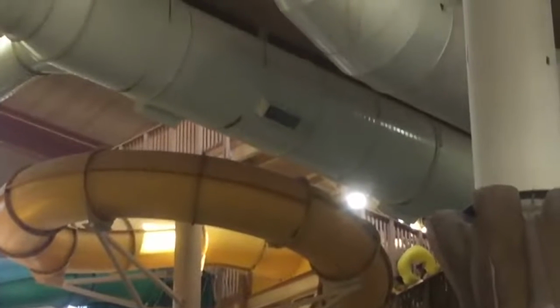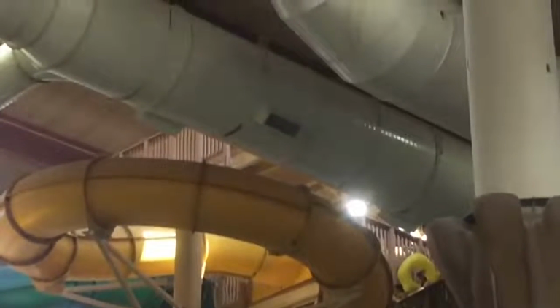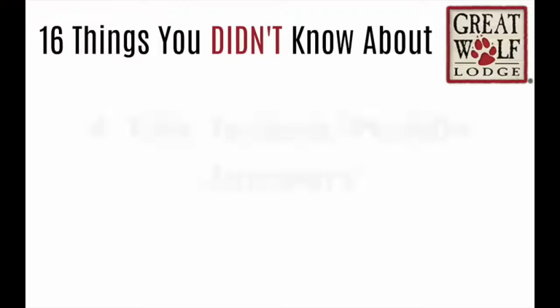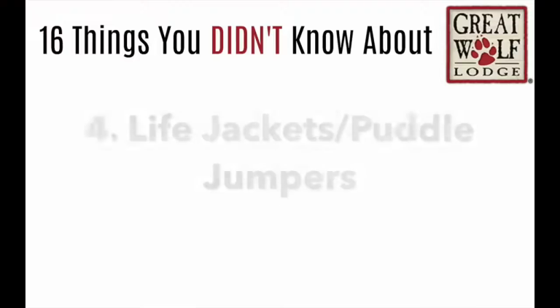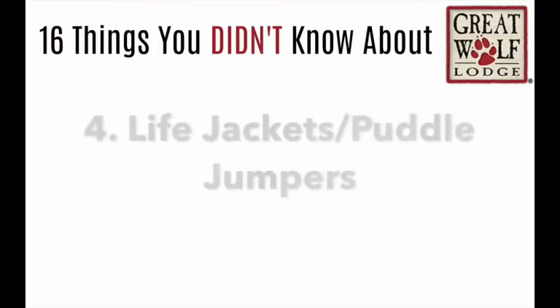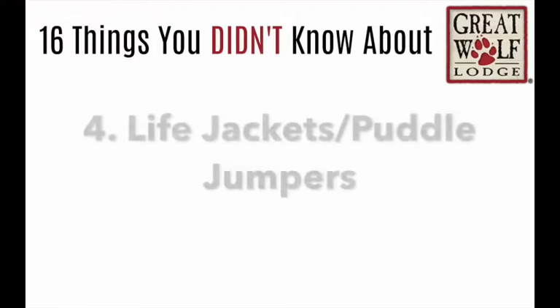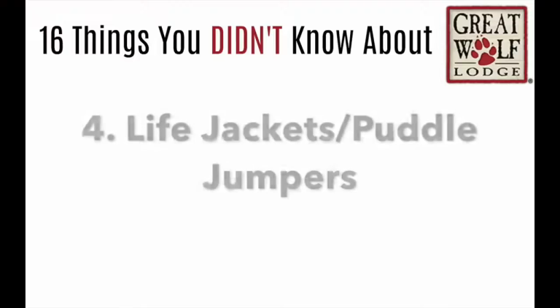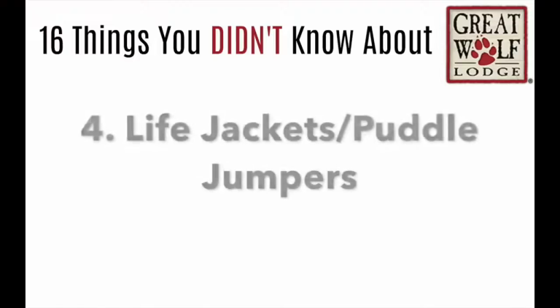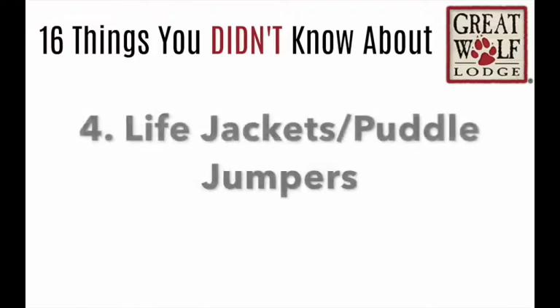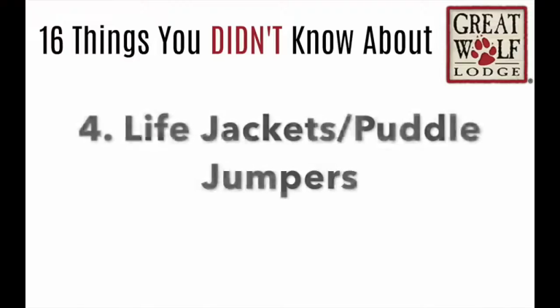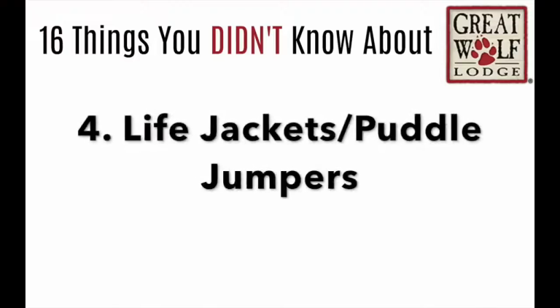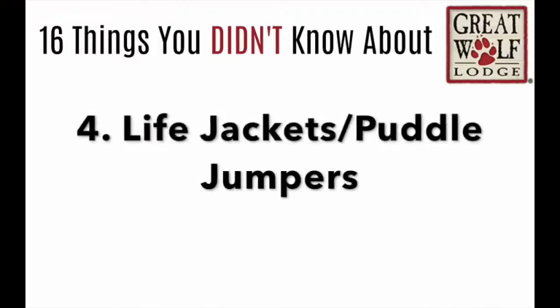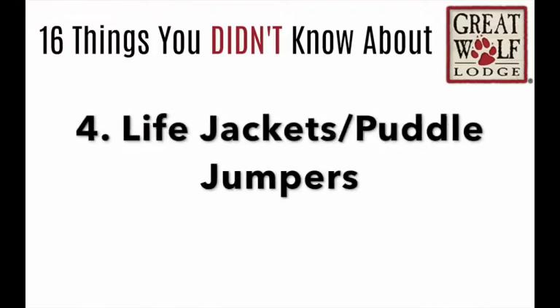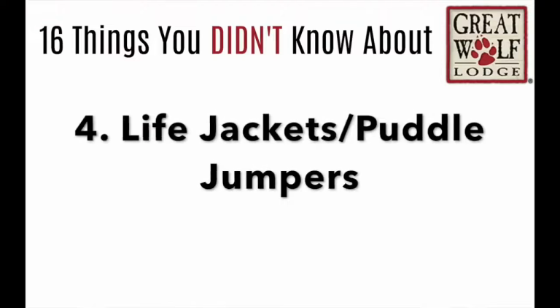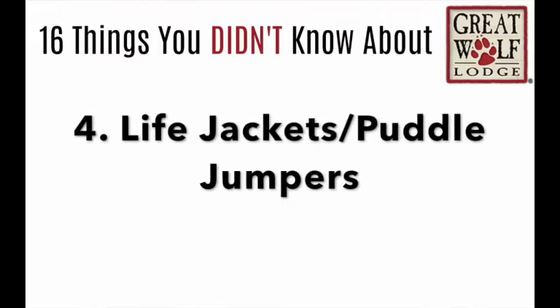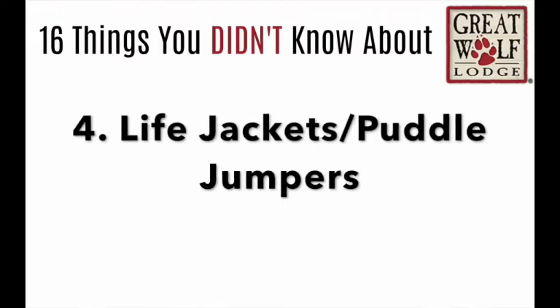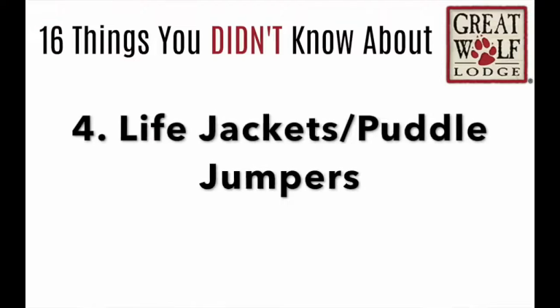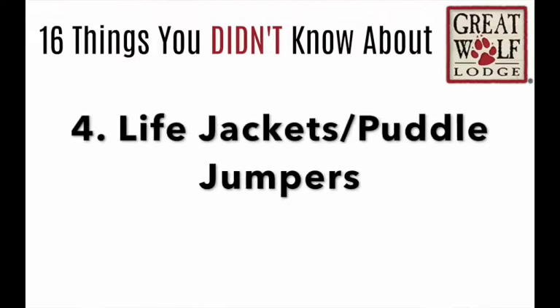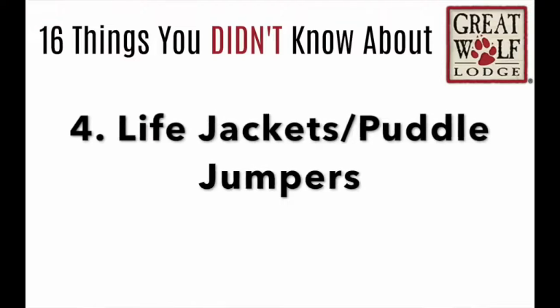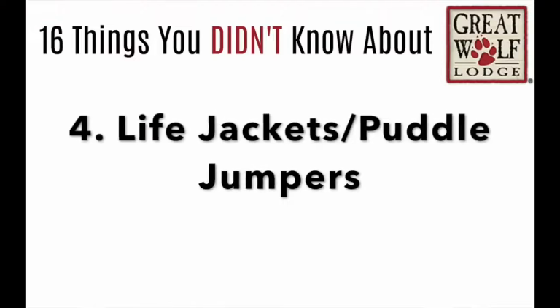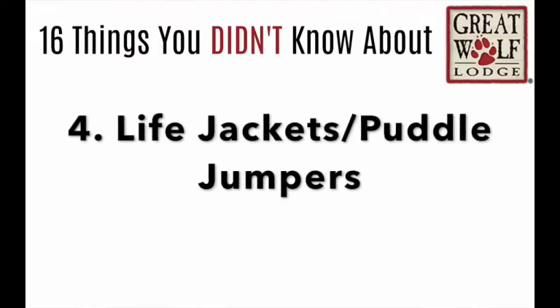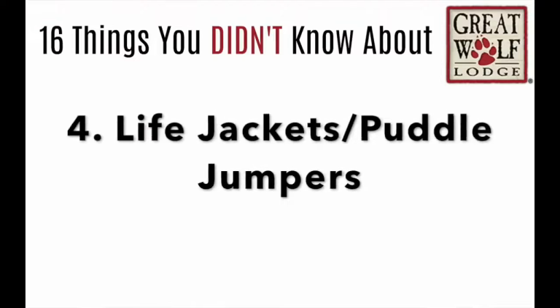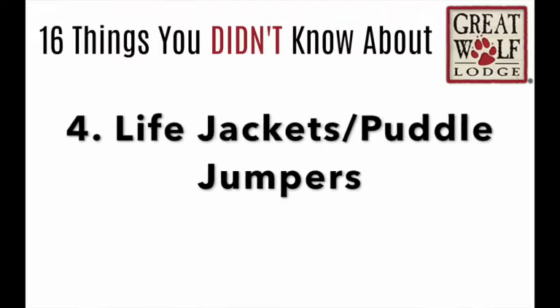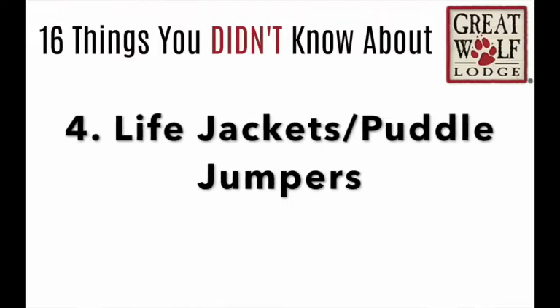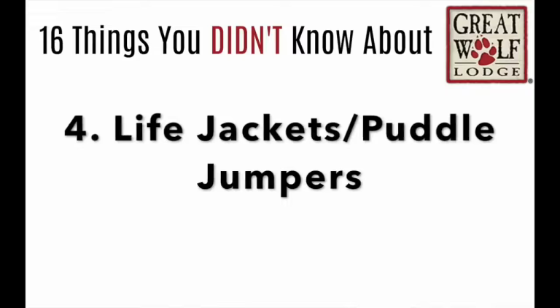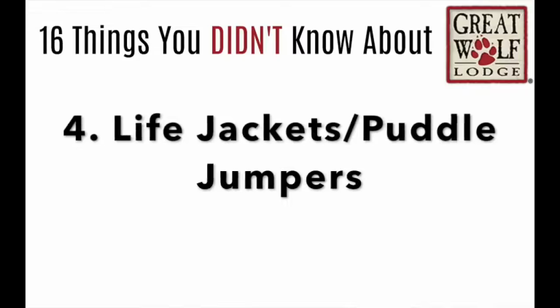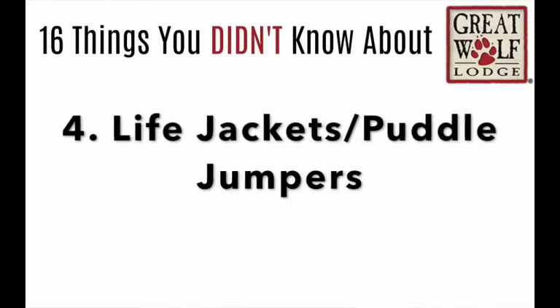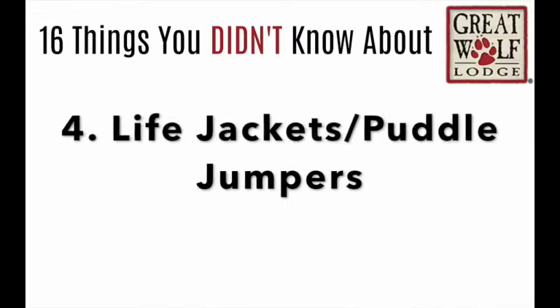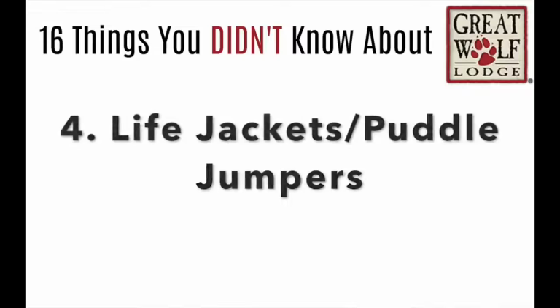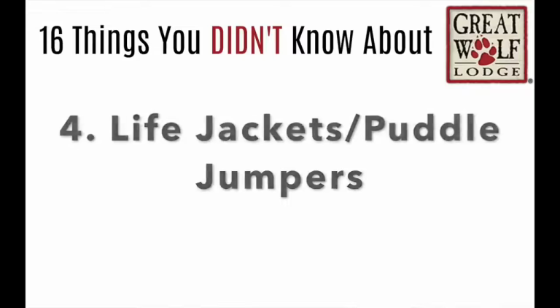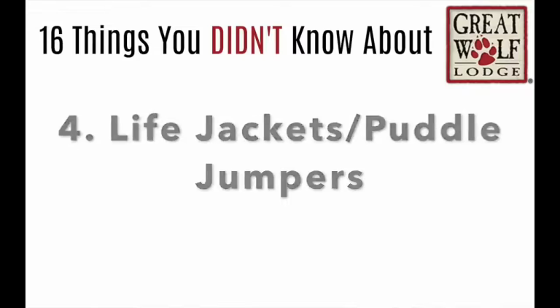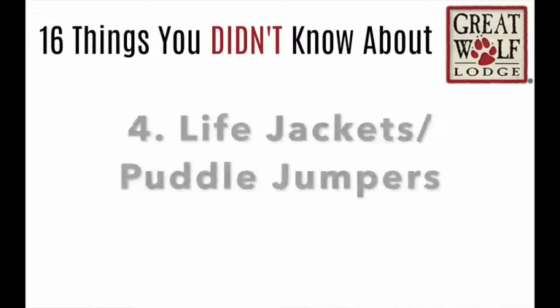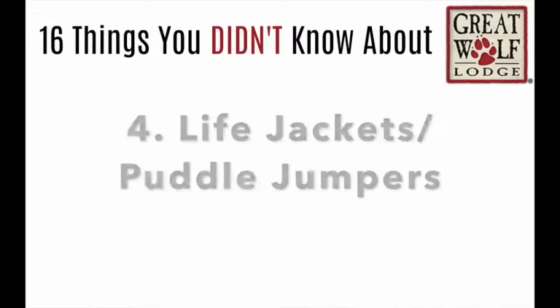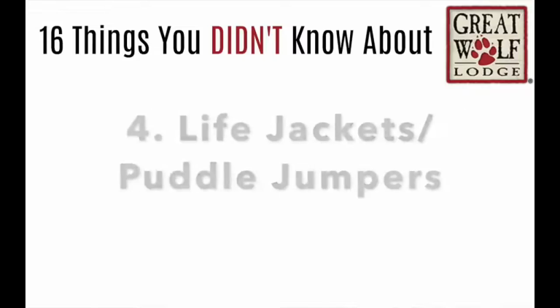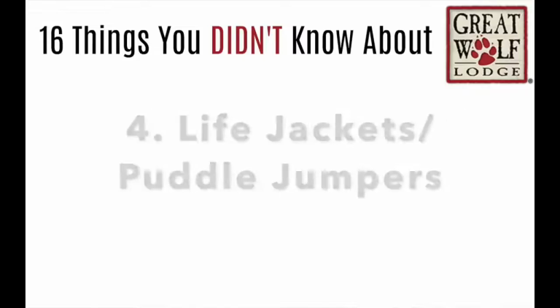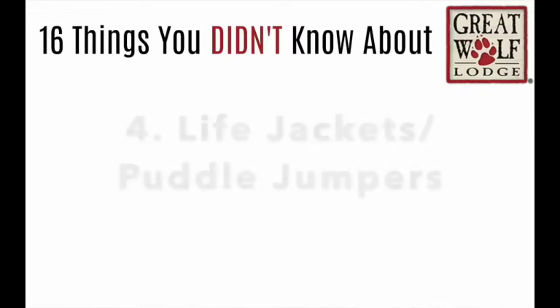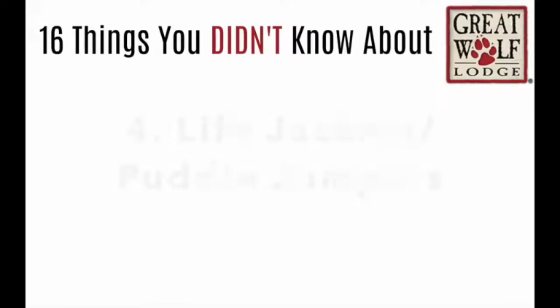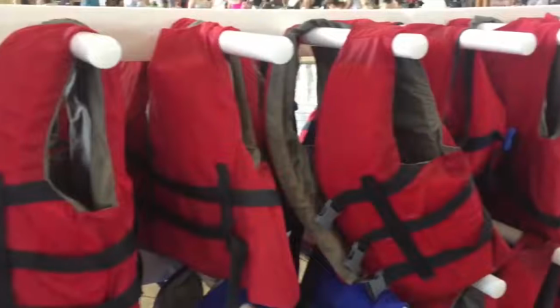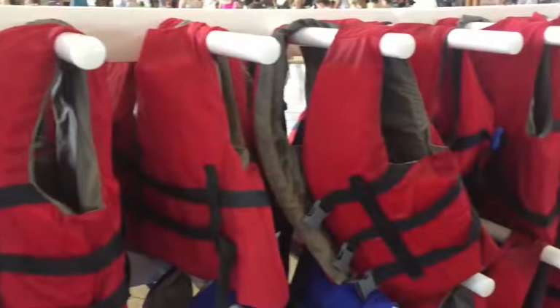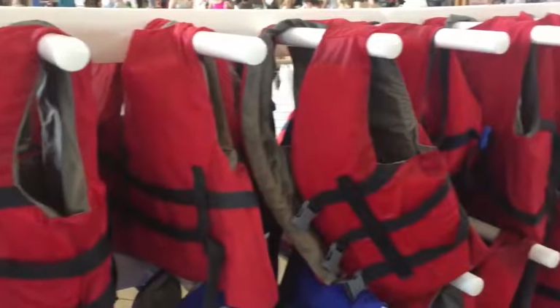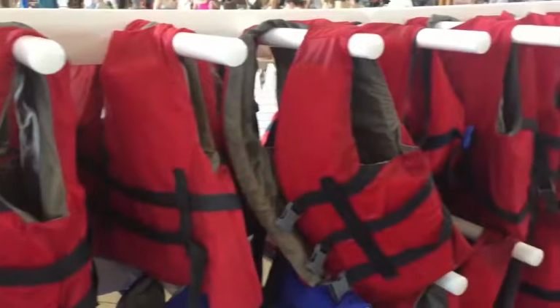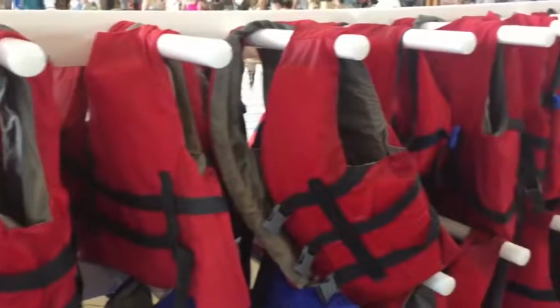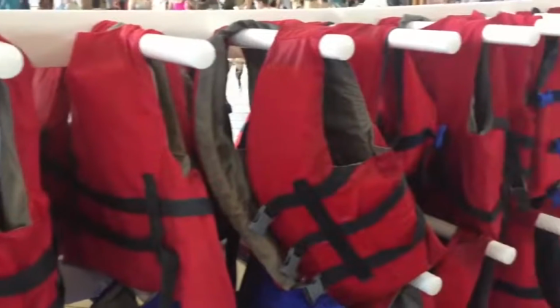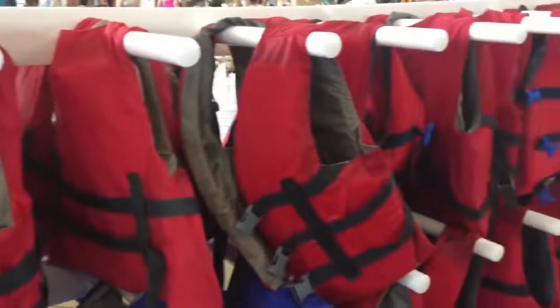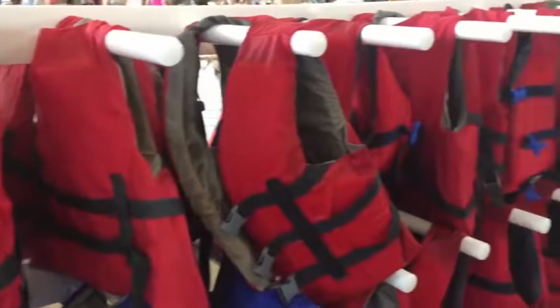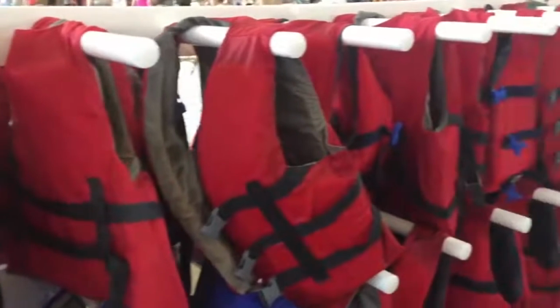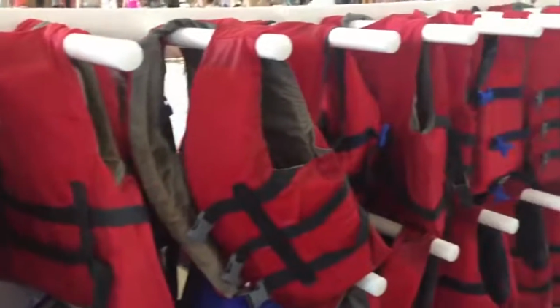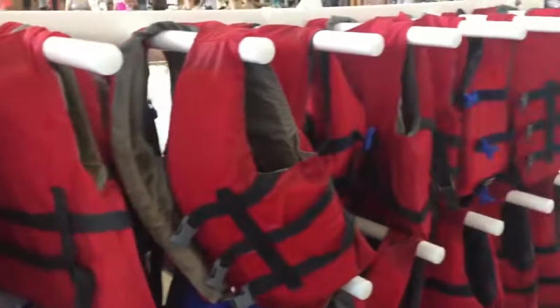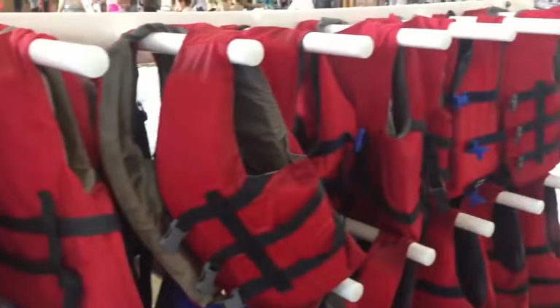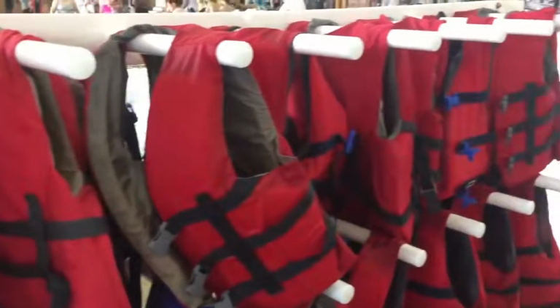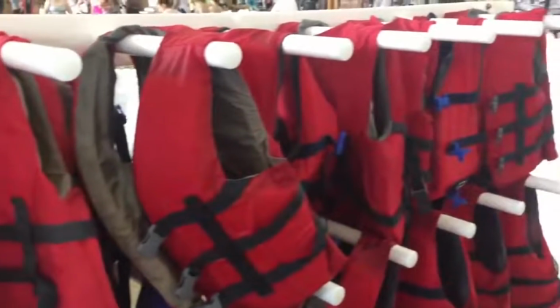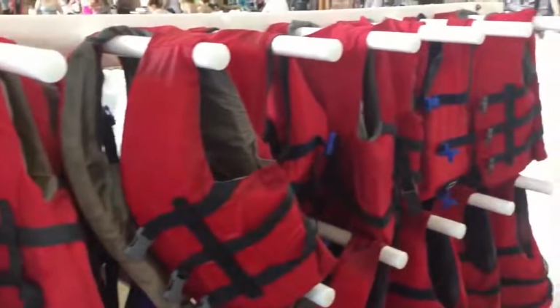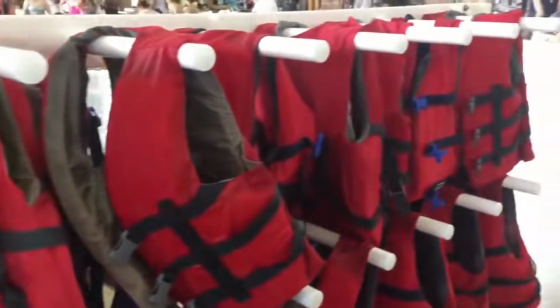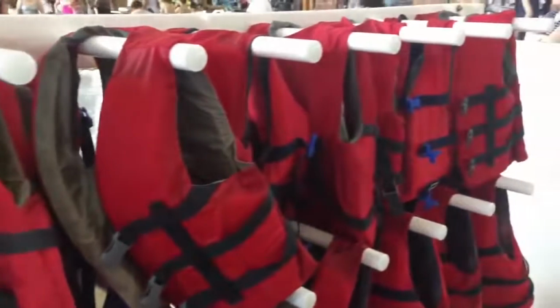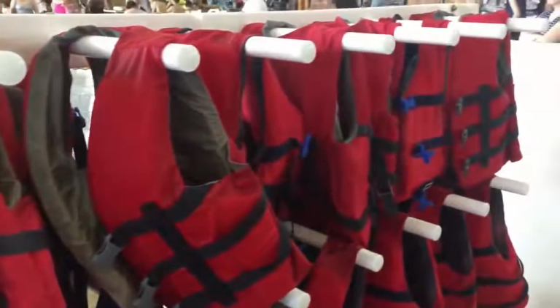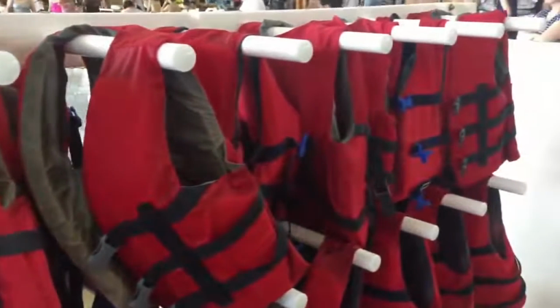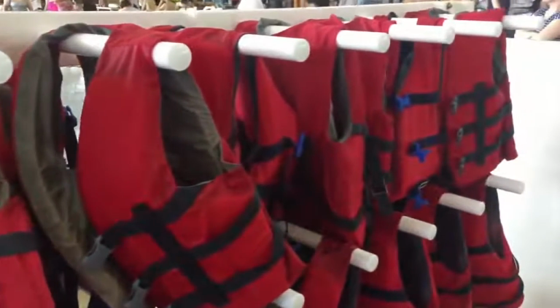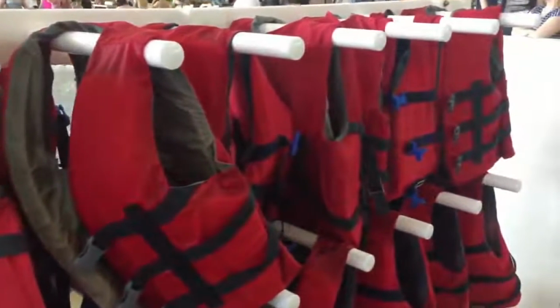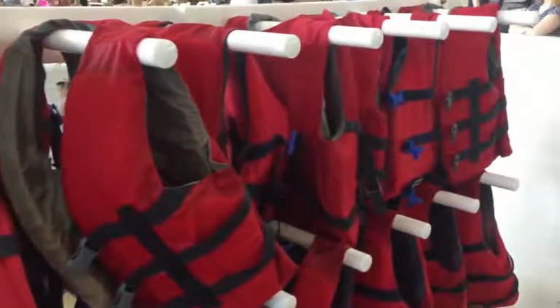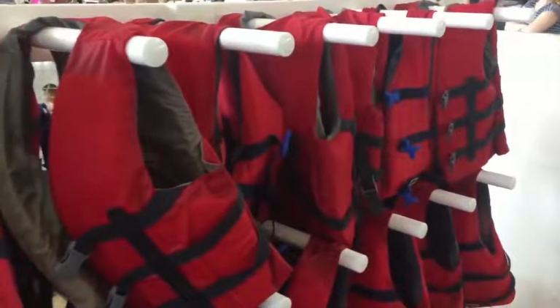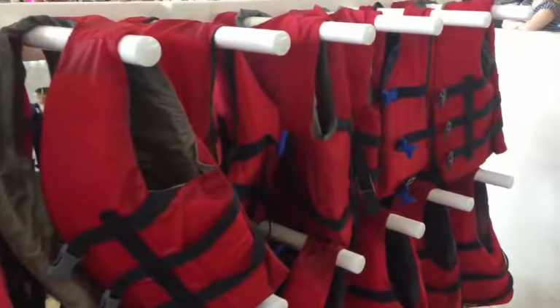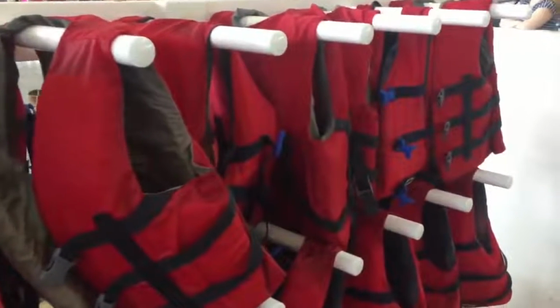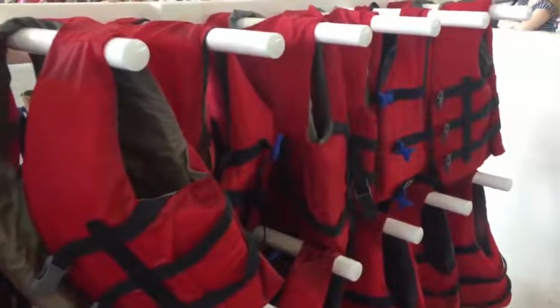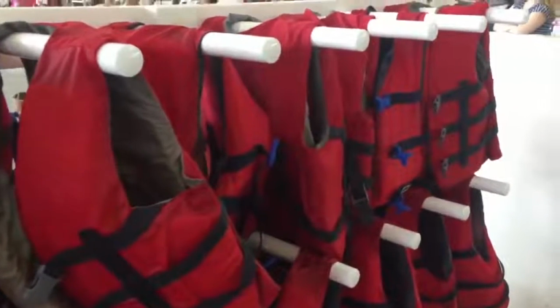Number 4: Great Wolf Lodge comes with life jackets and floaties, so it's just one less thing to pack for you.